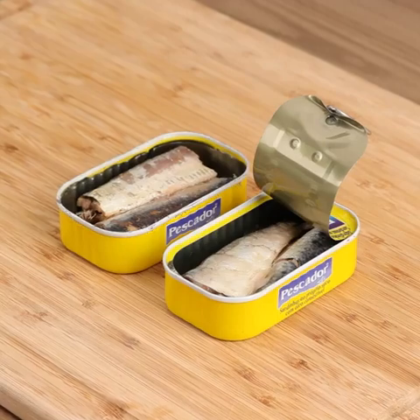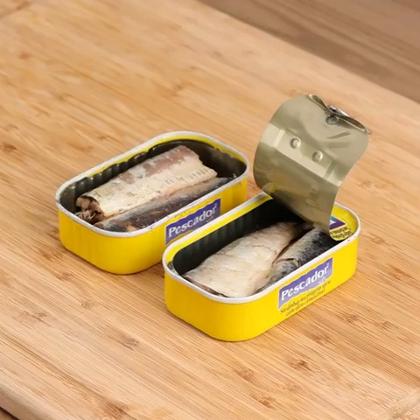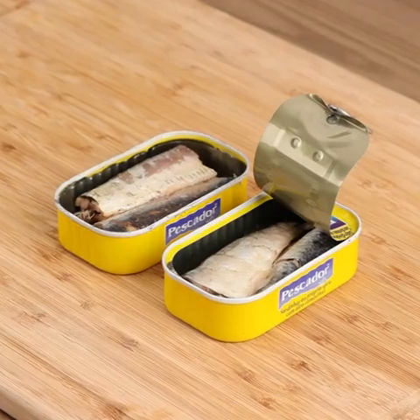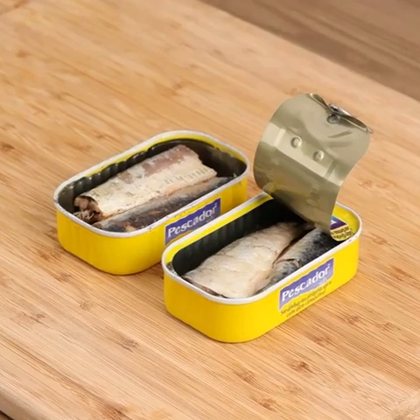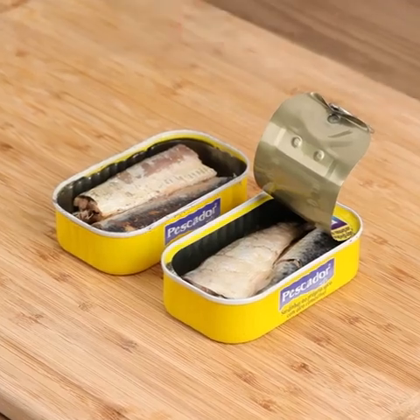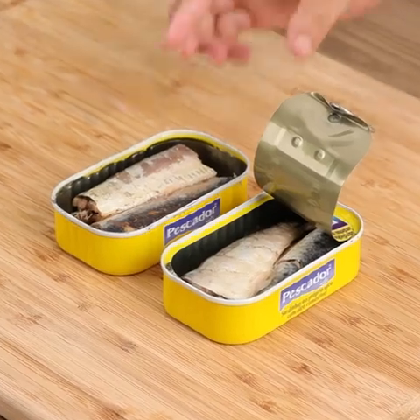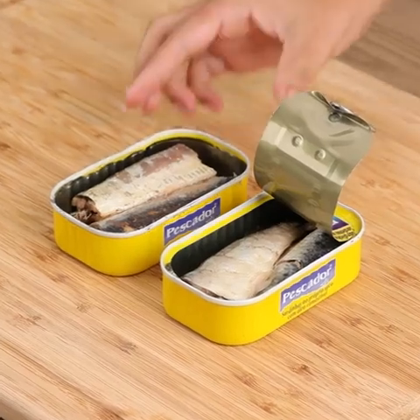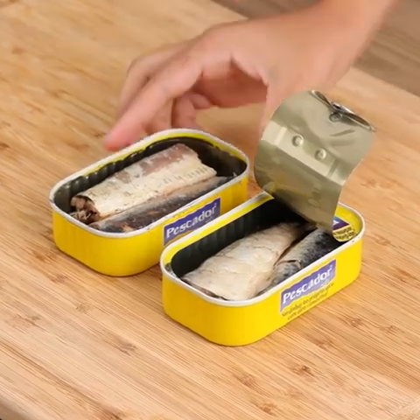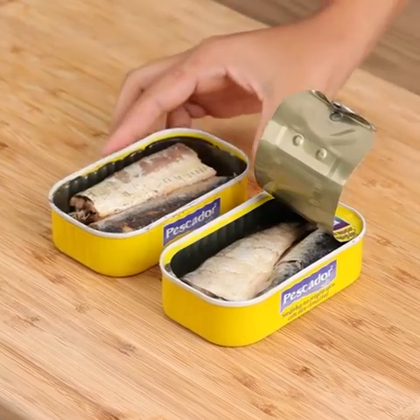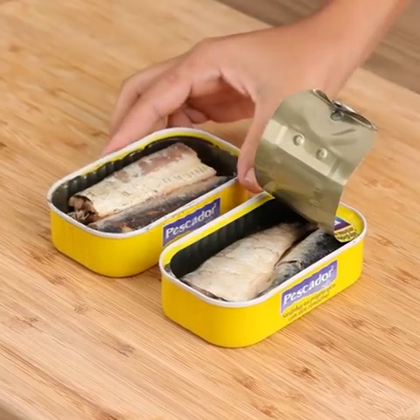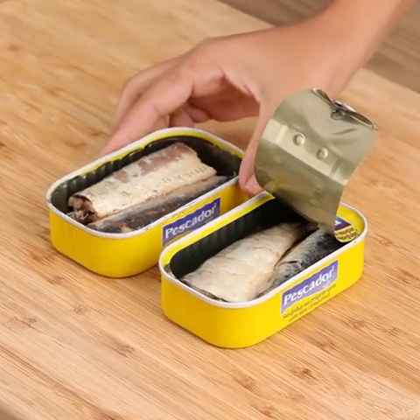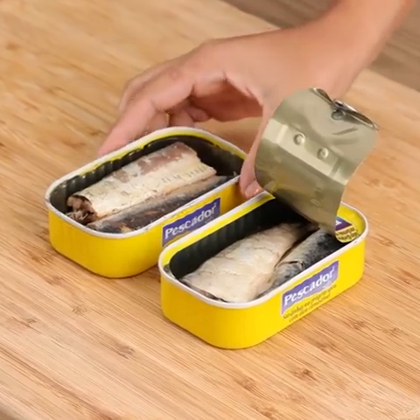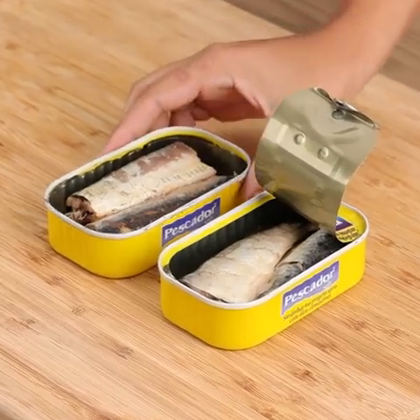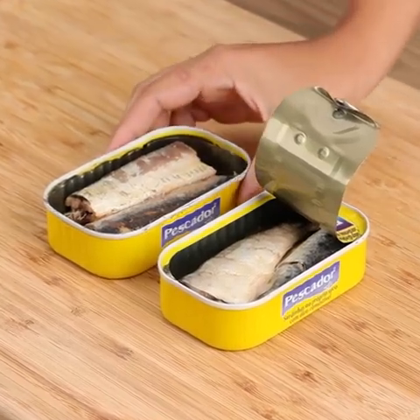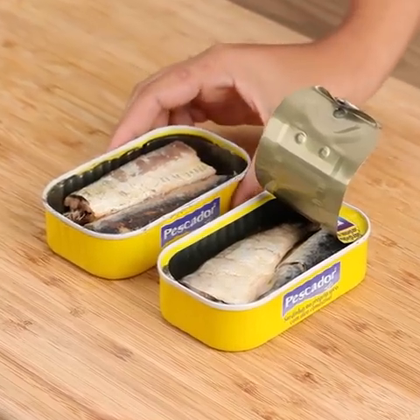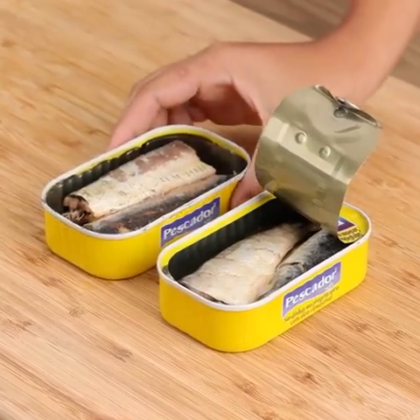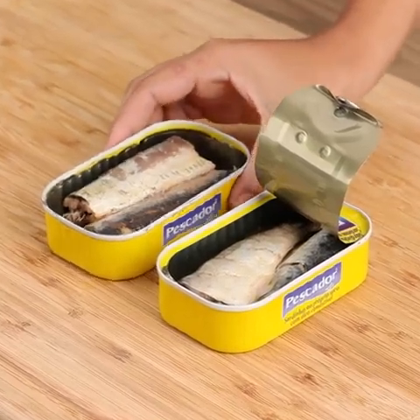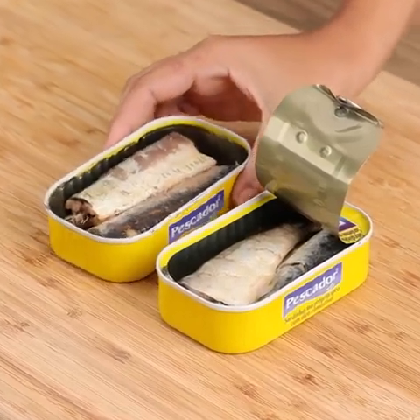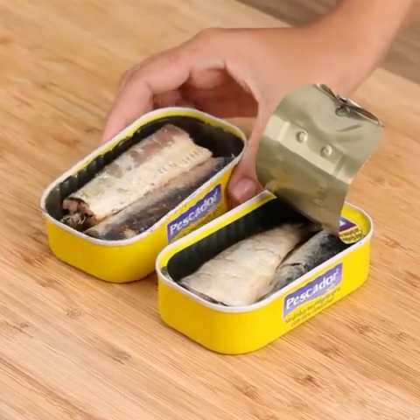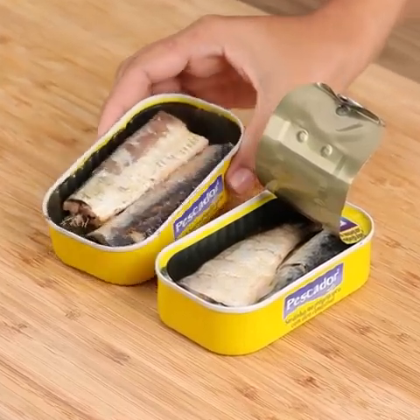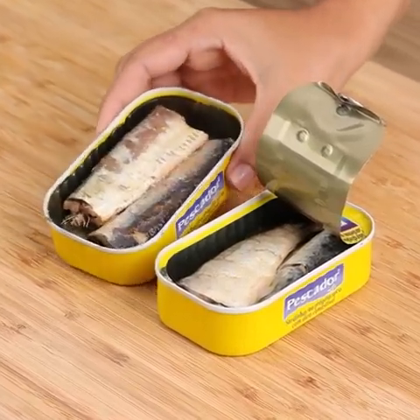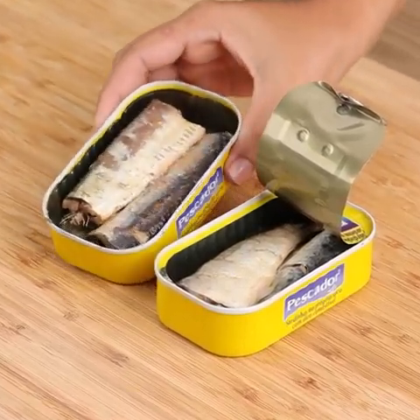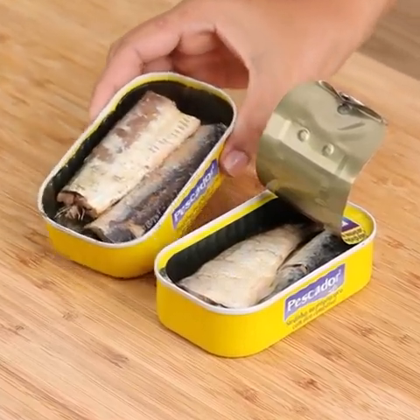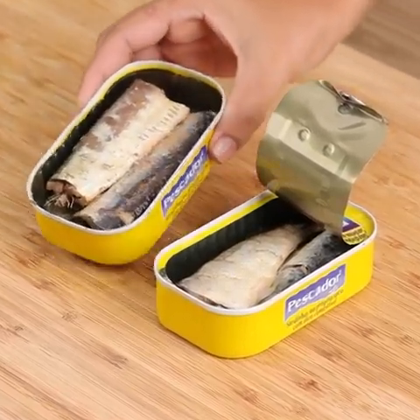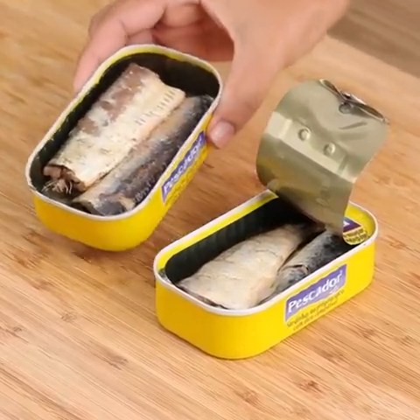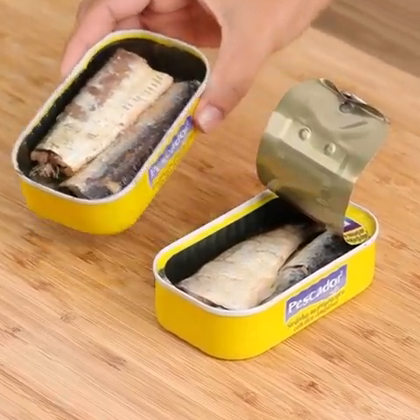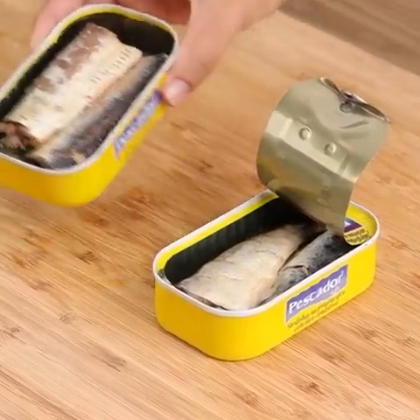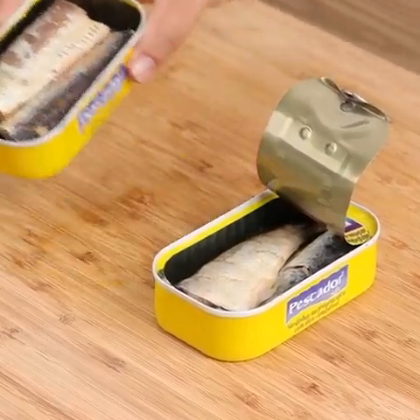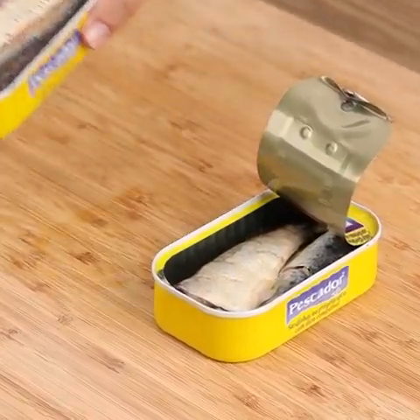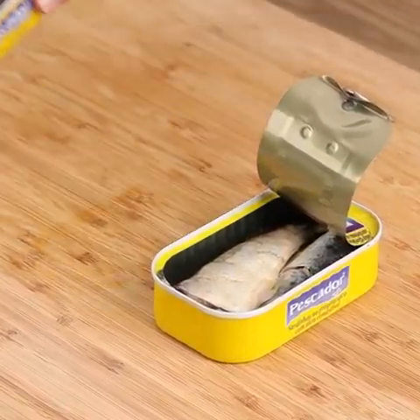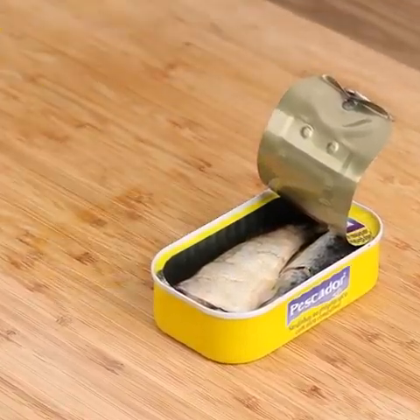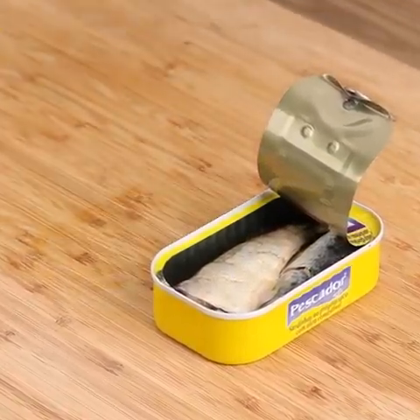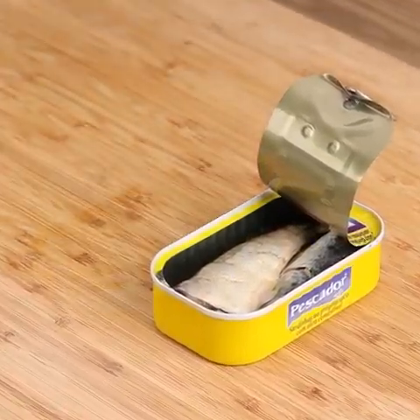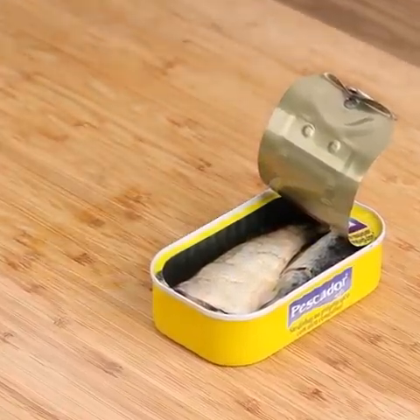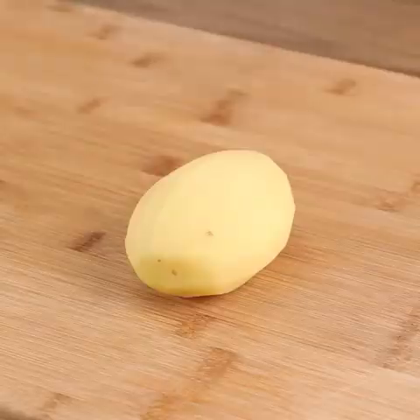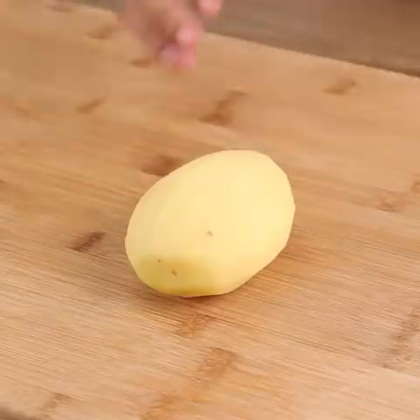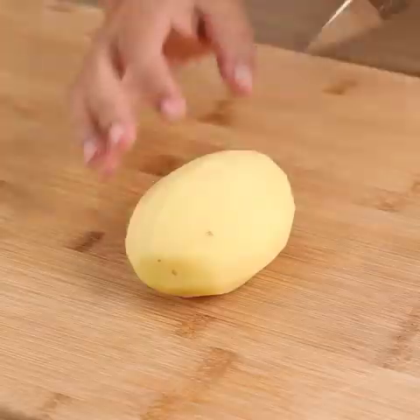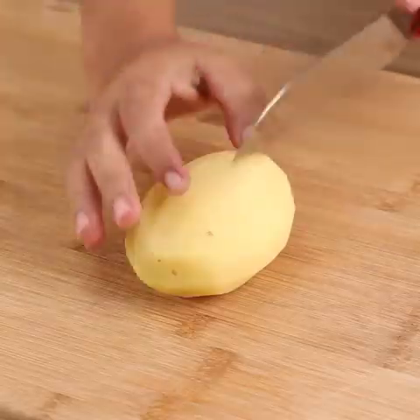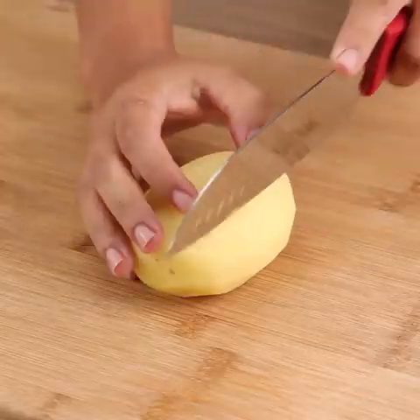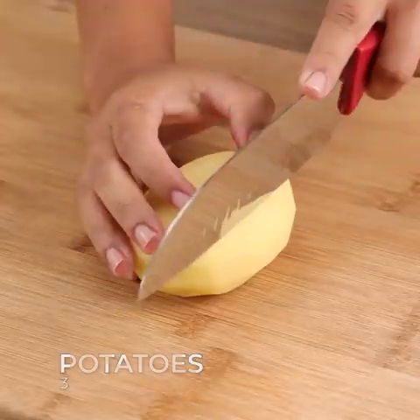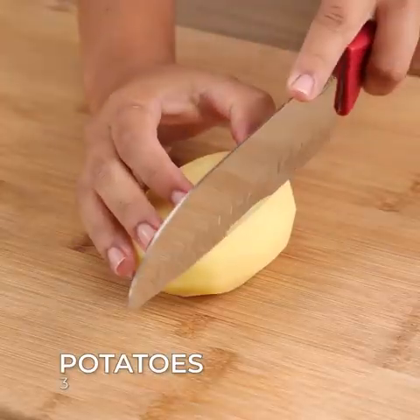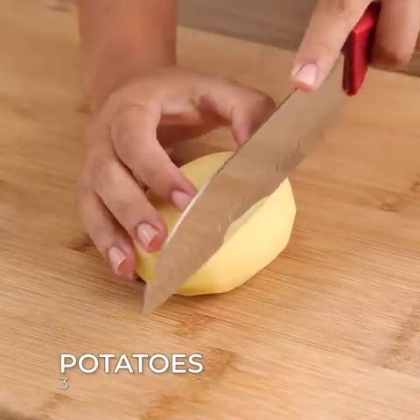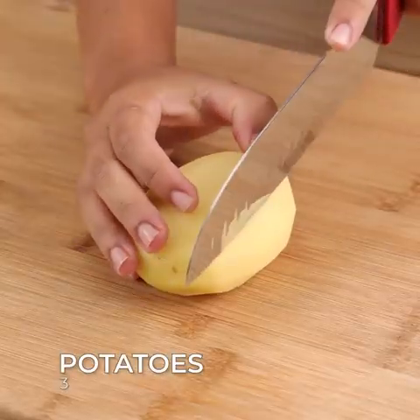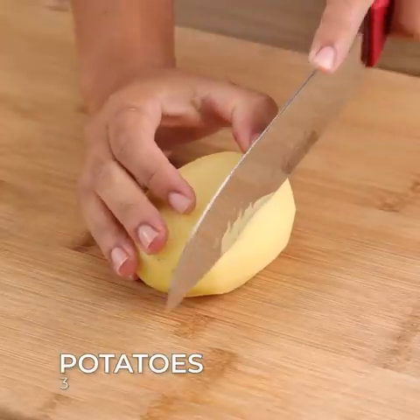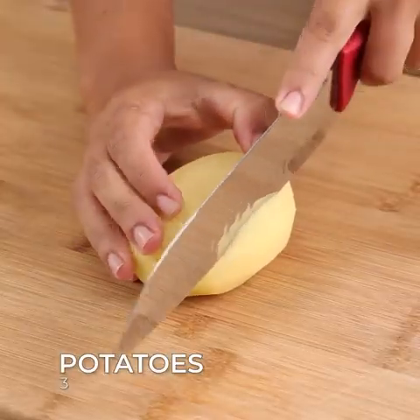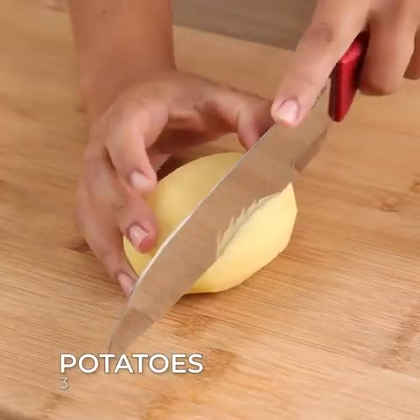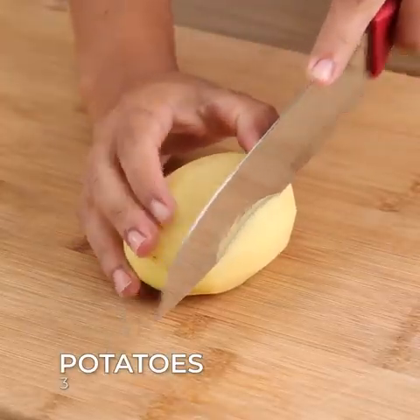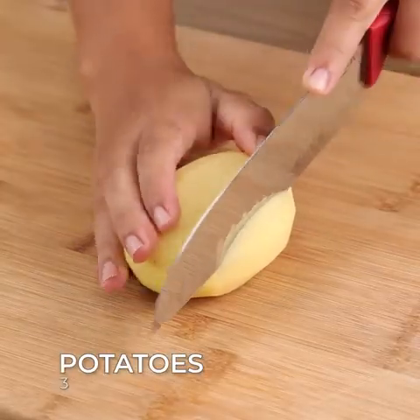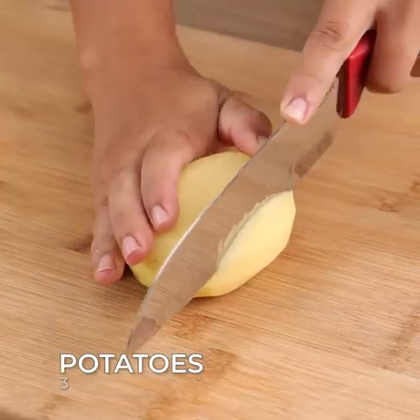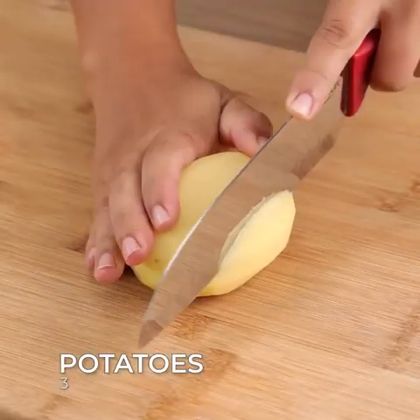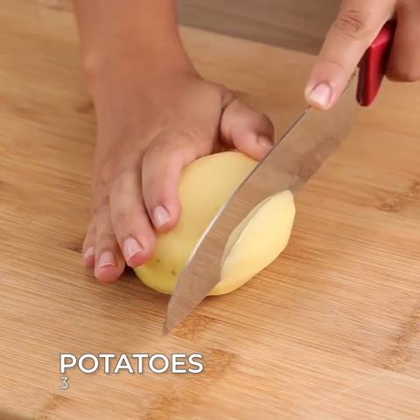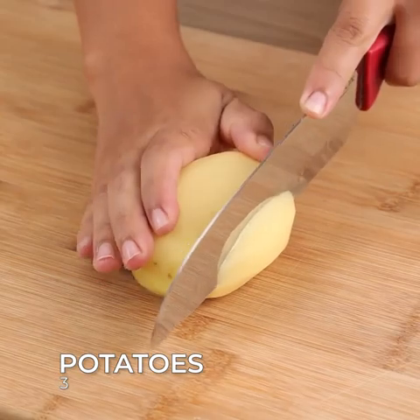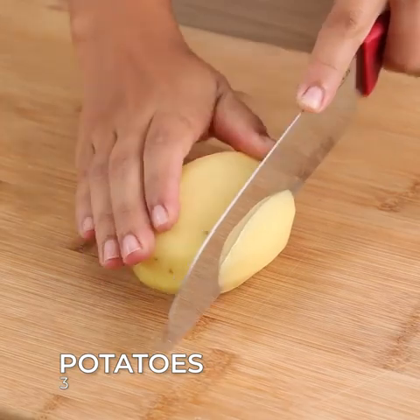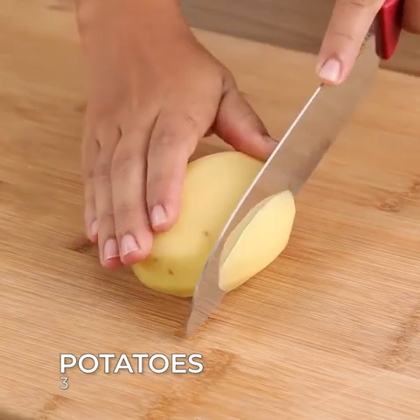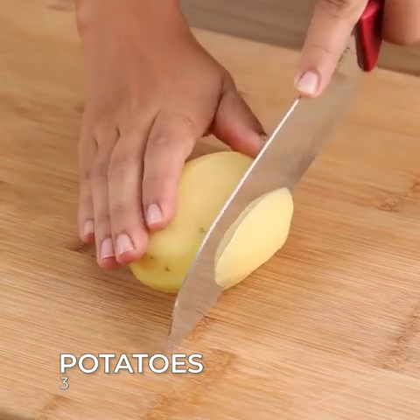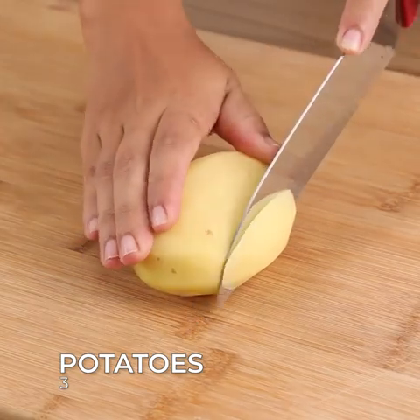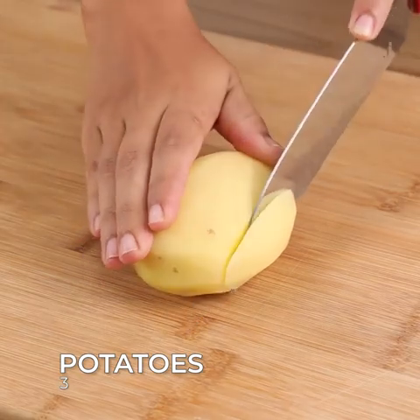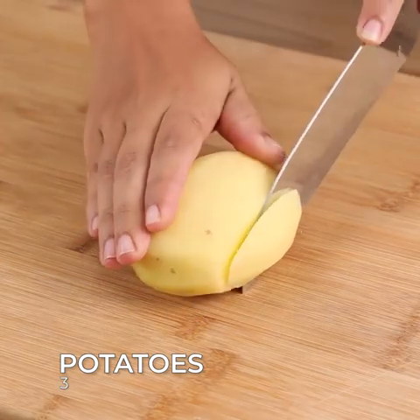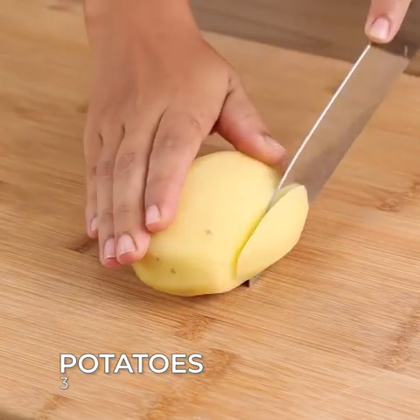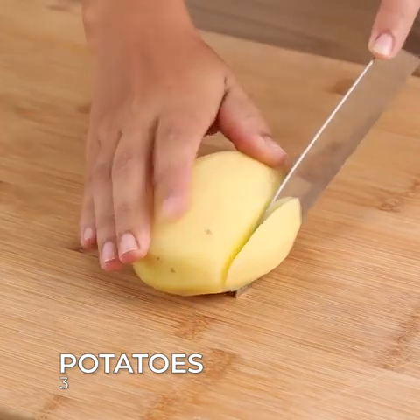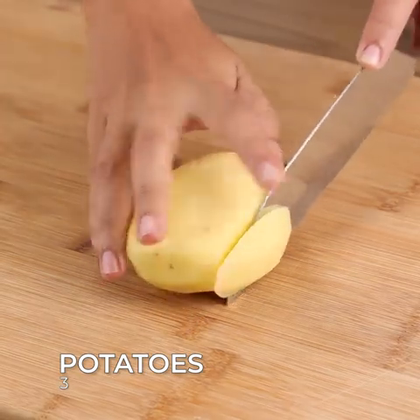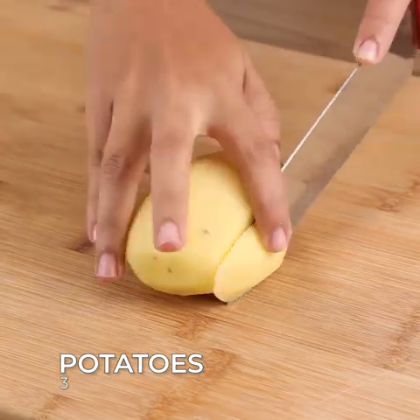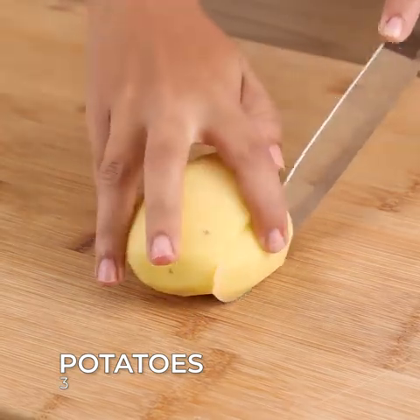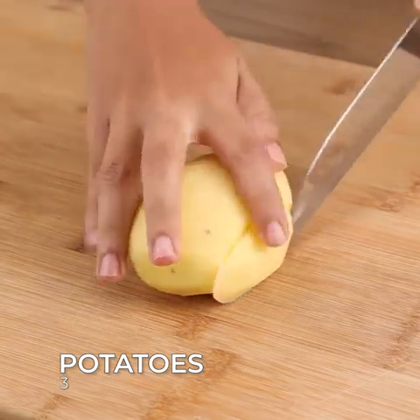Easy and delicious fish recipe. For this recipe, let's start by dicing three potatoes.